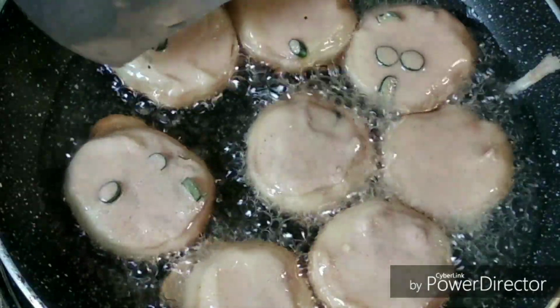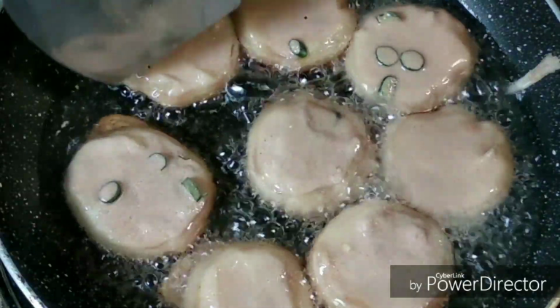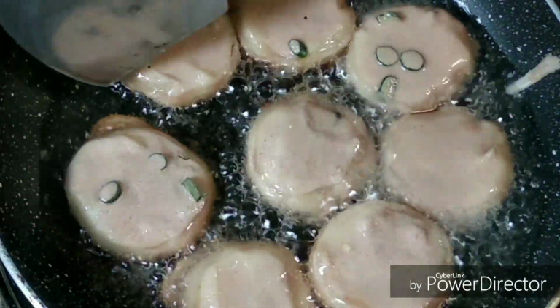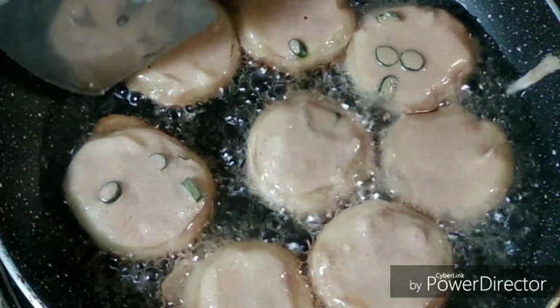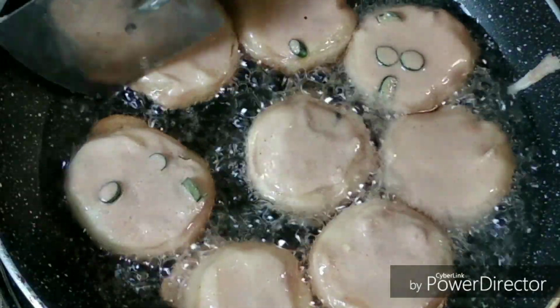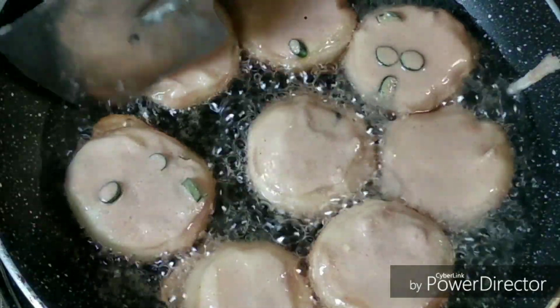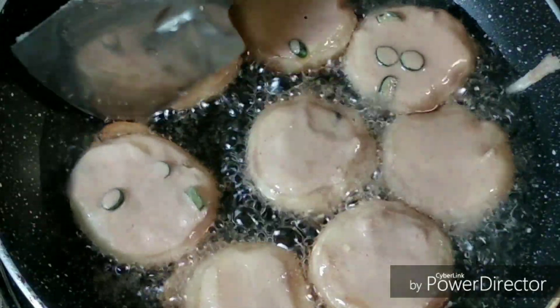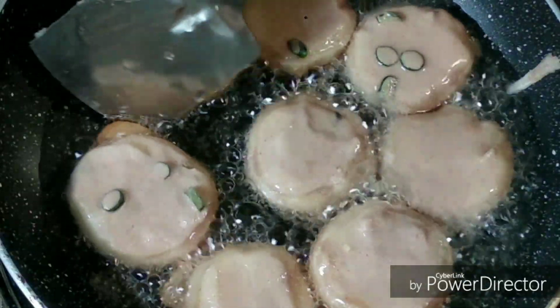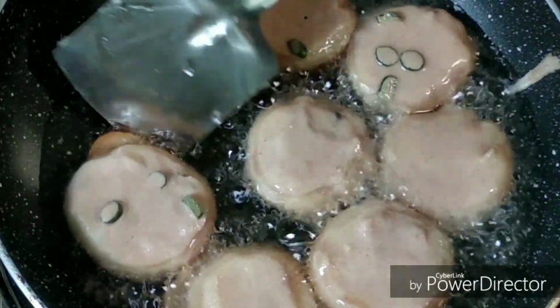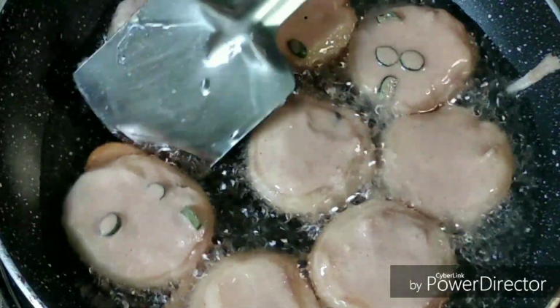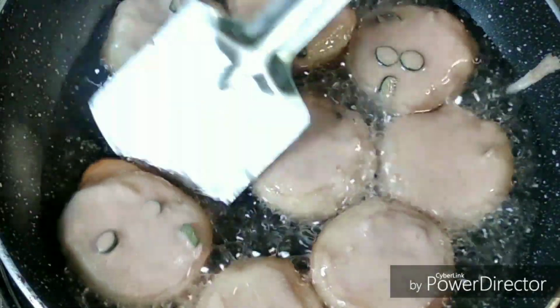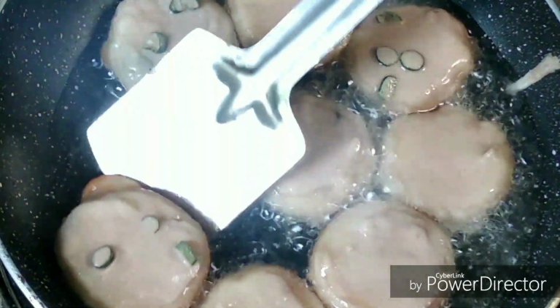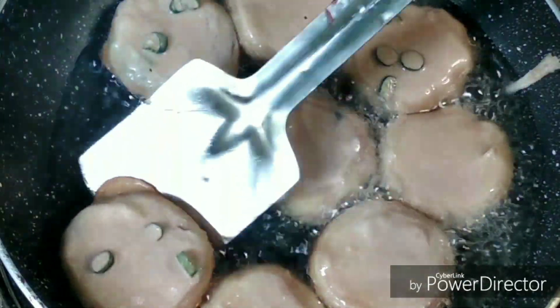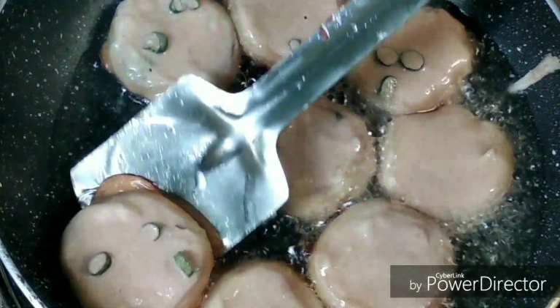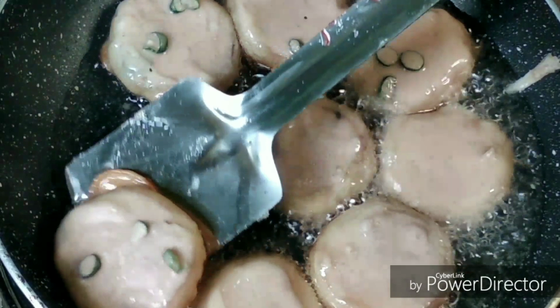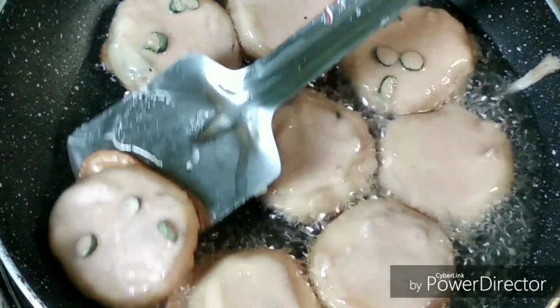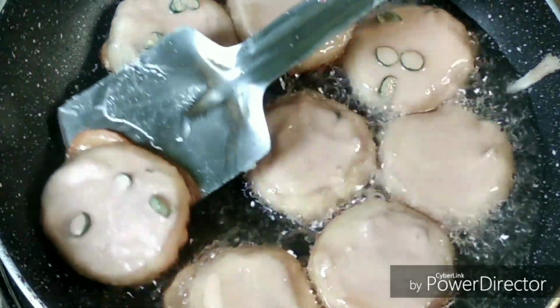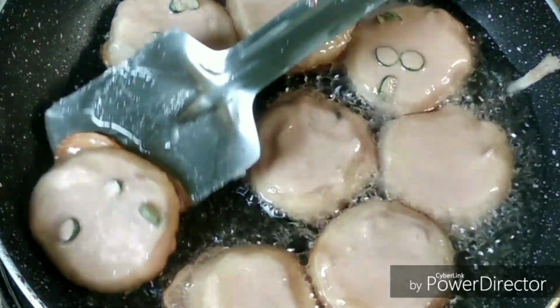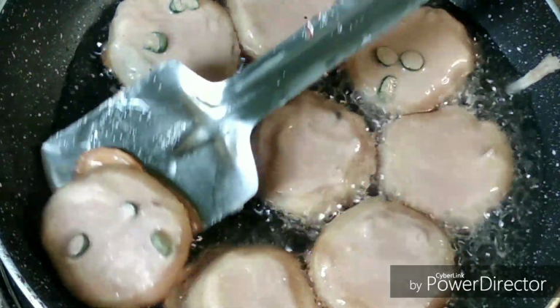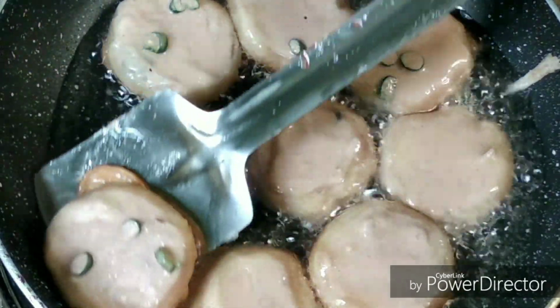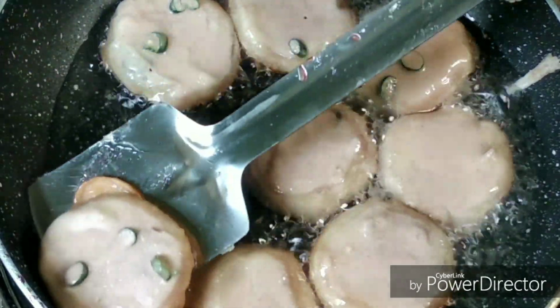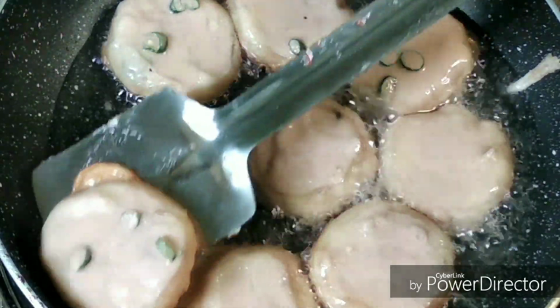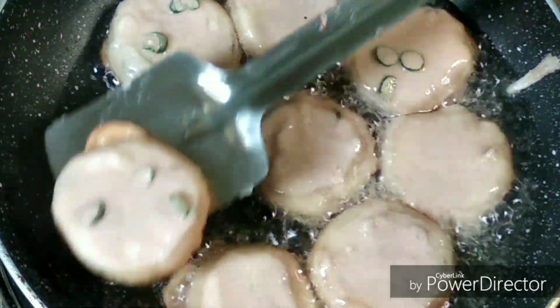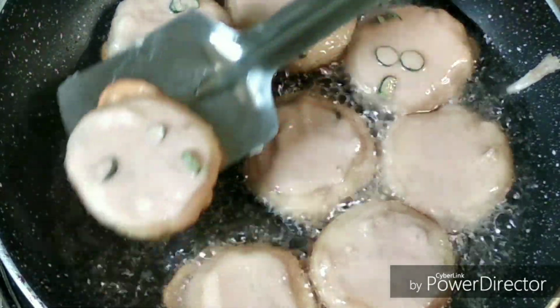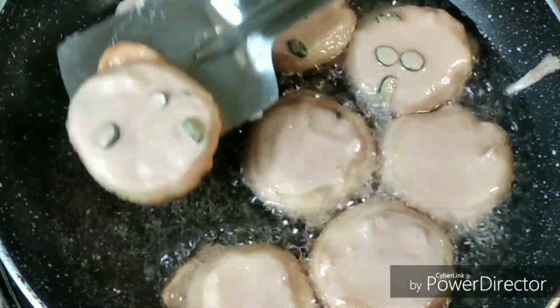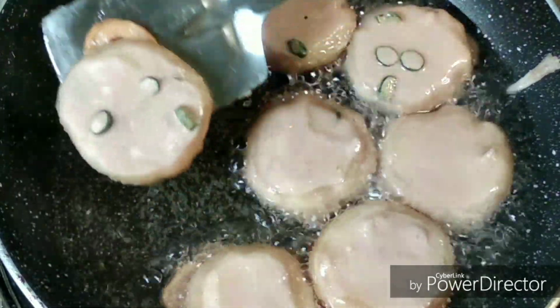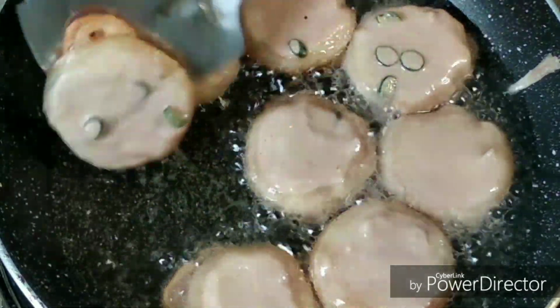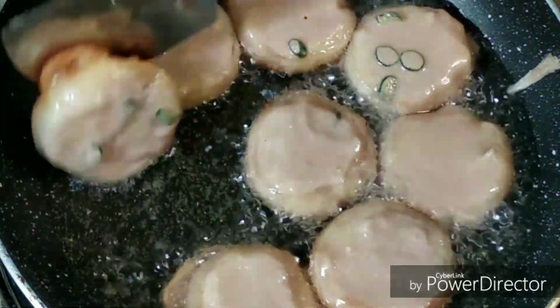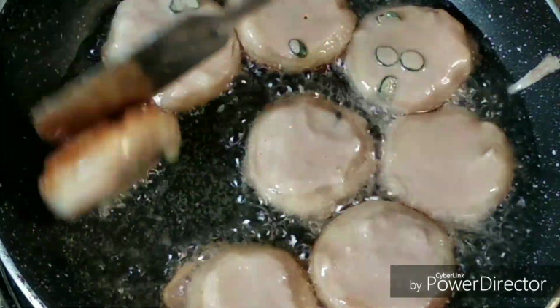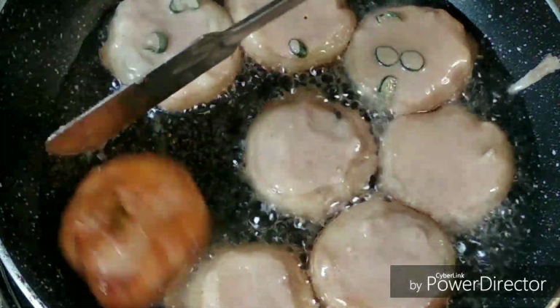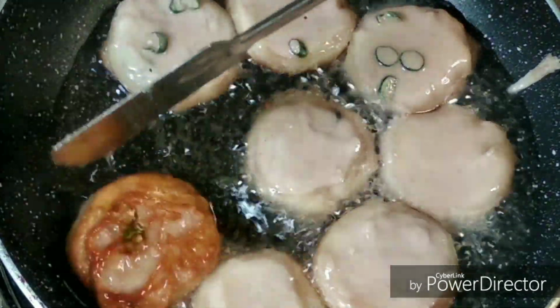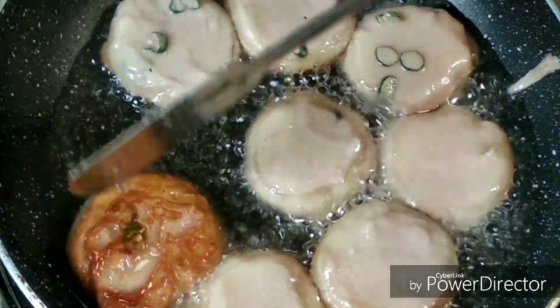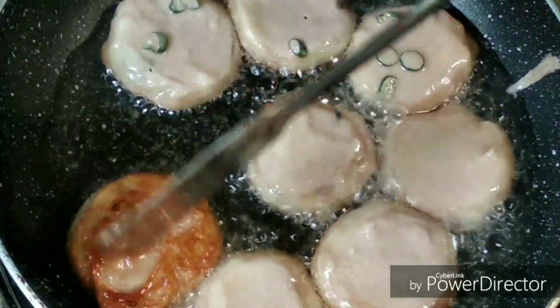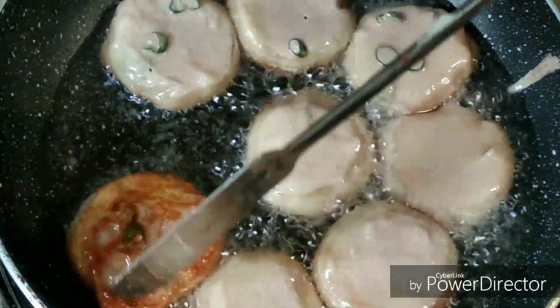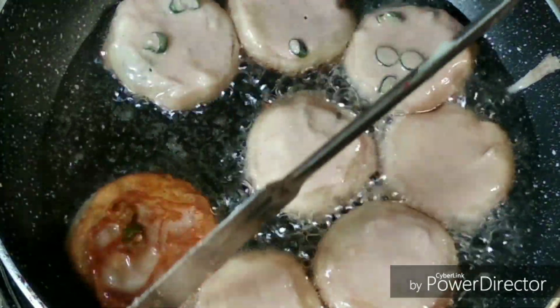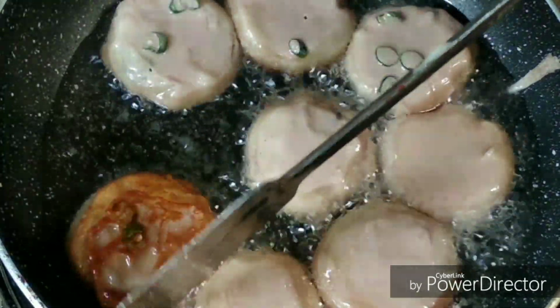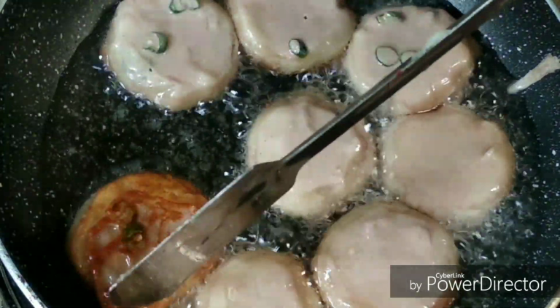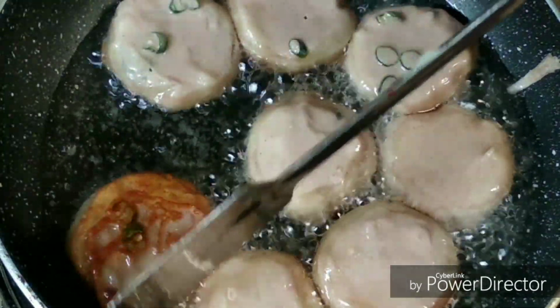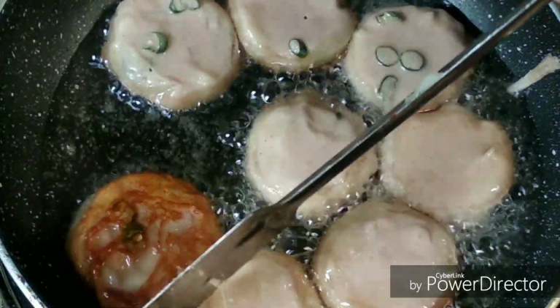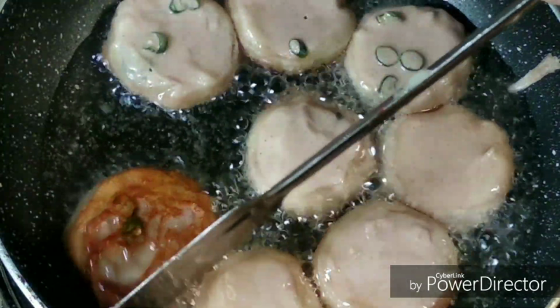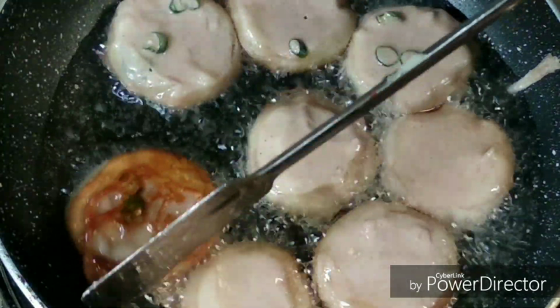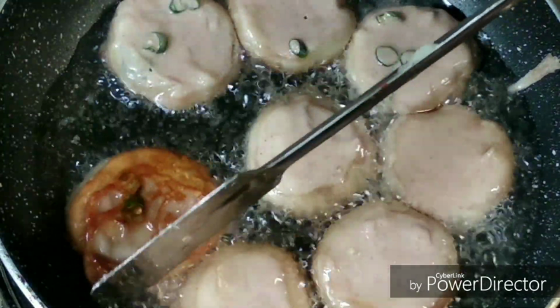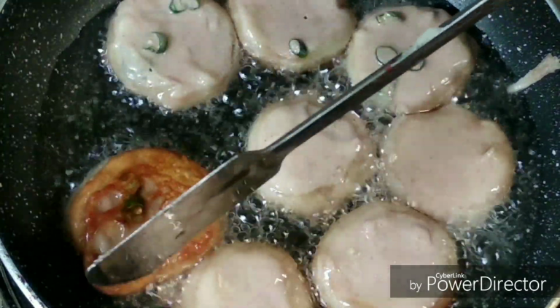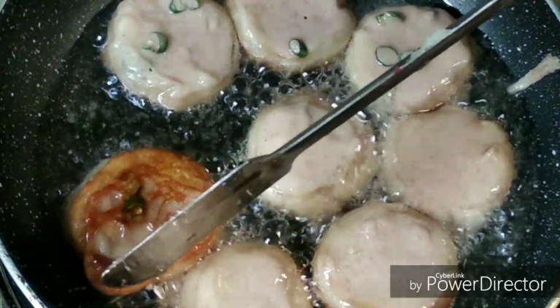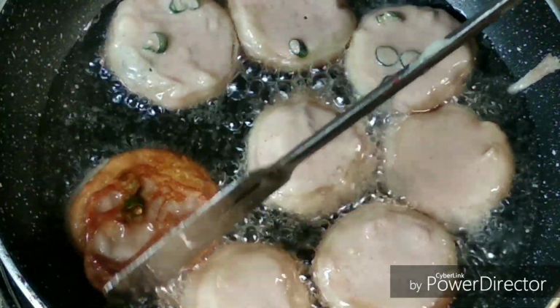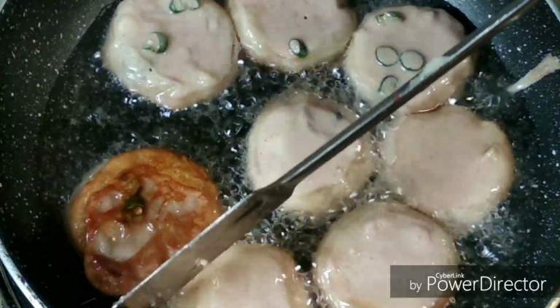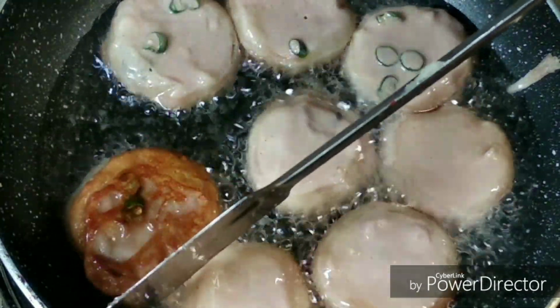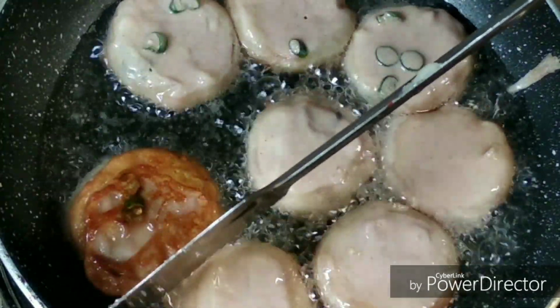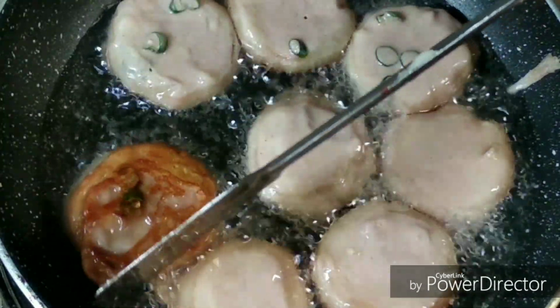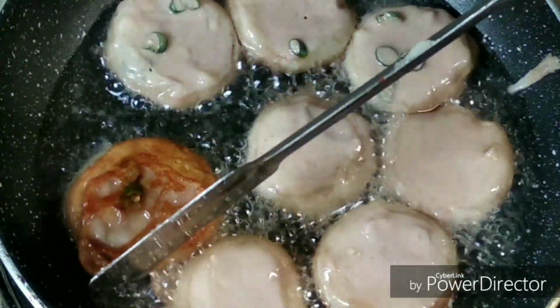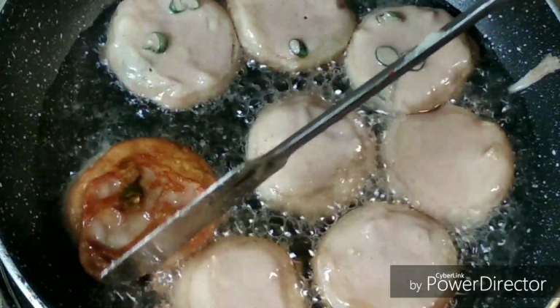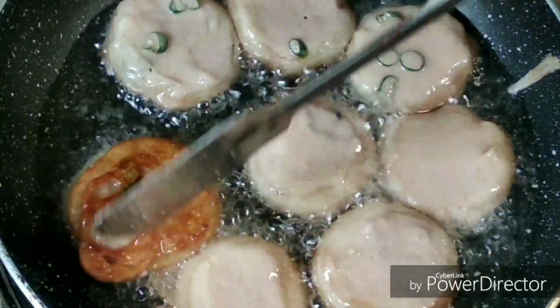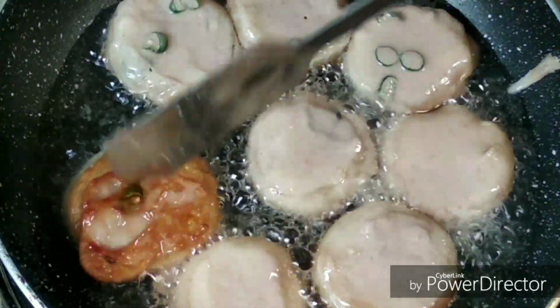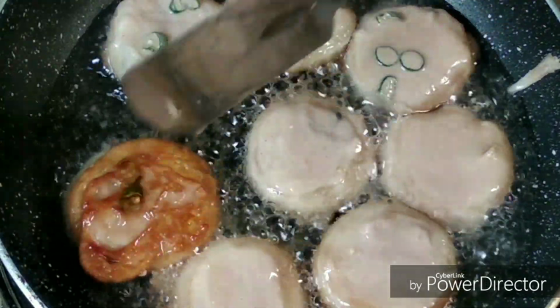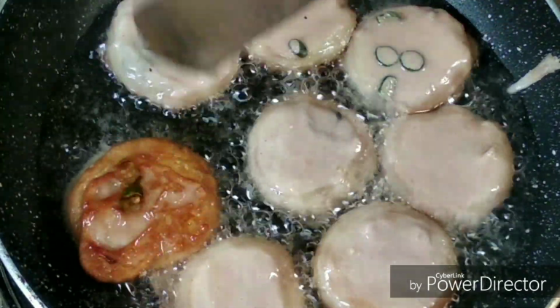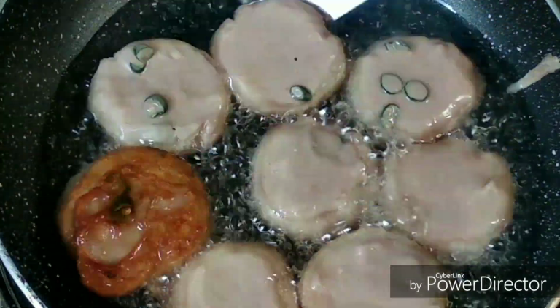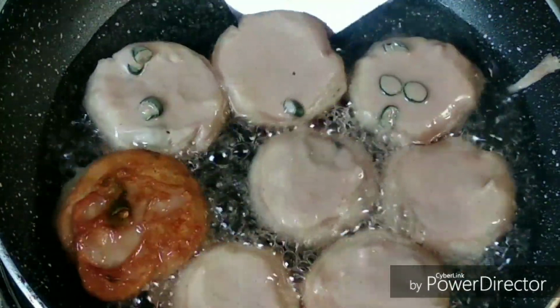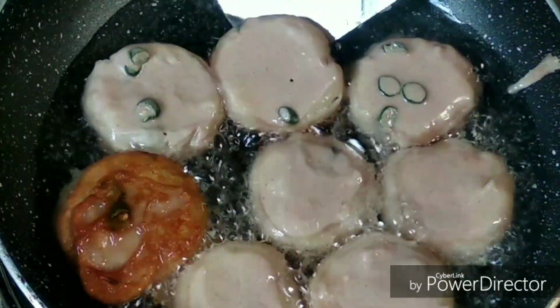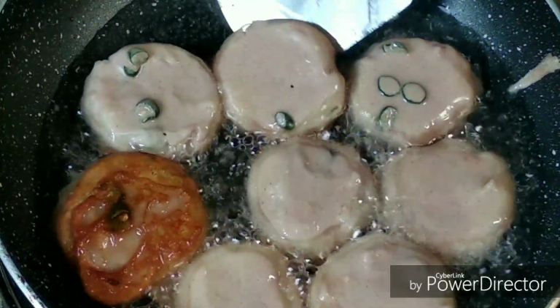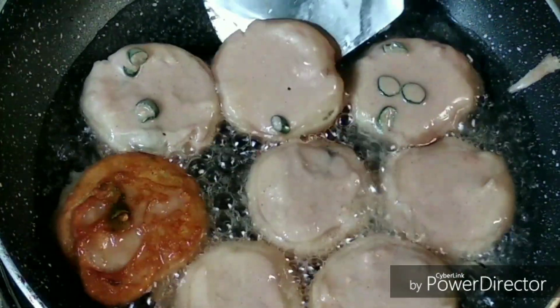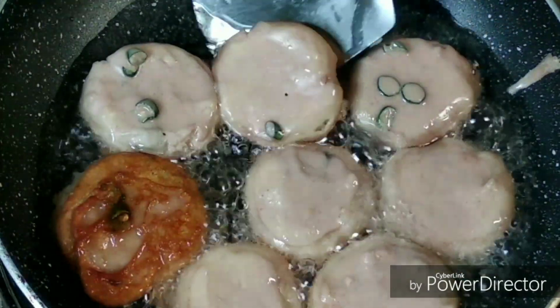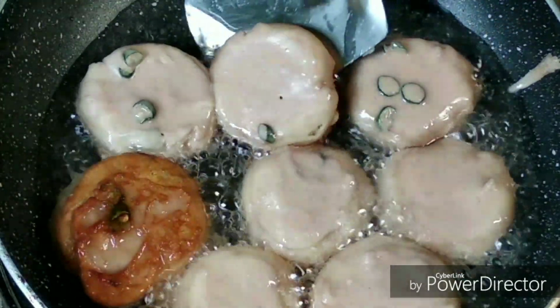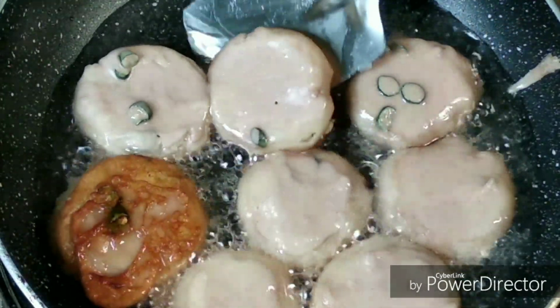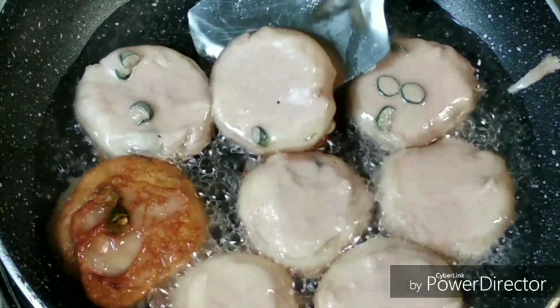Once one side of the cutlet is cooked properly, we're going to flip them very gently.